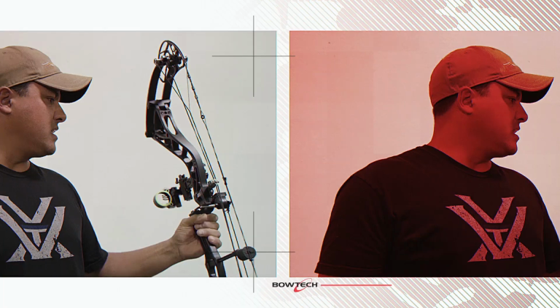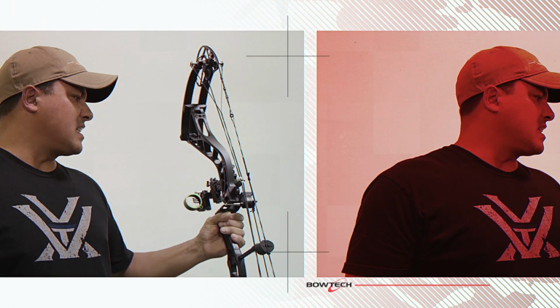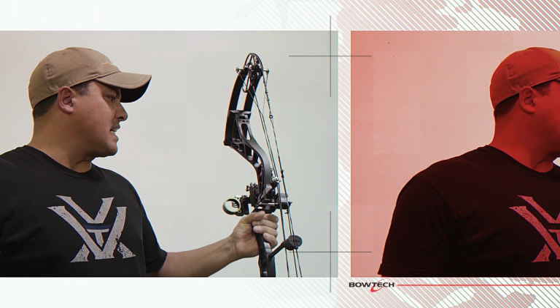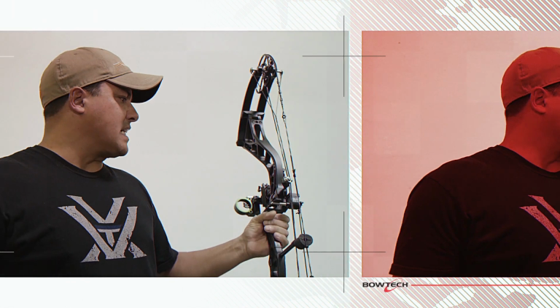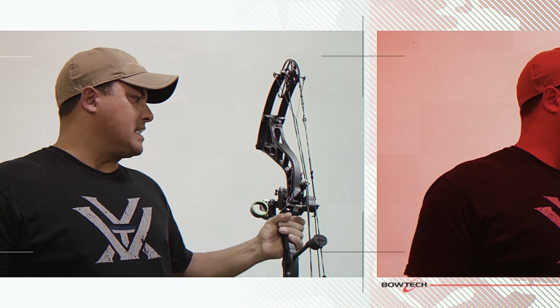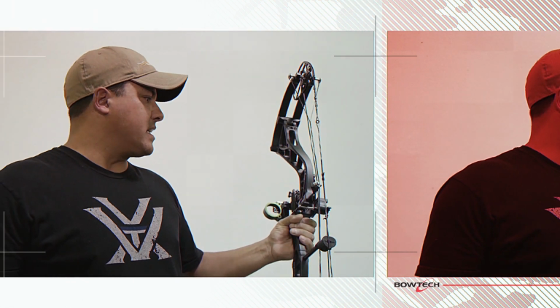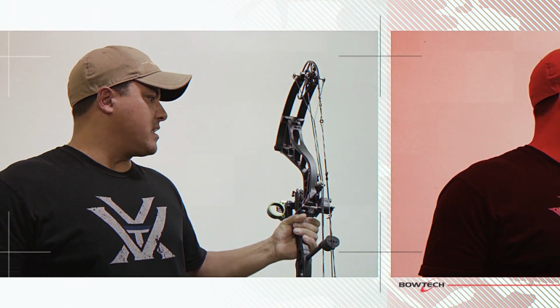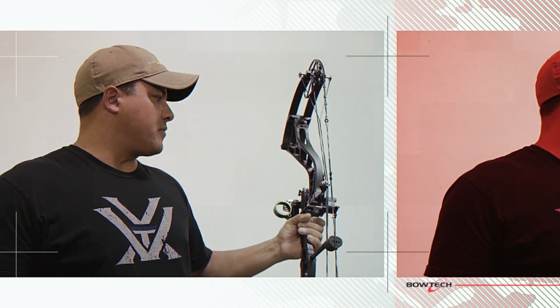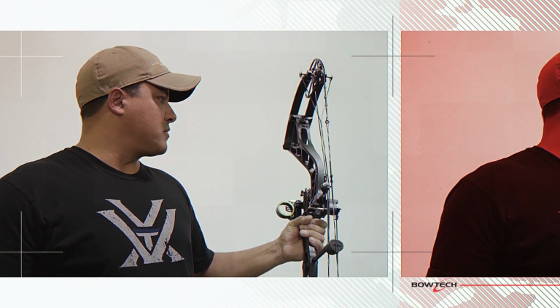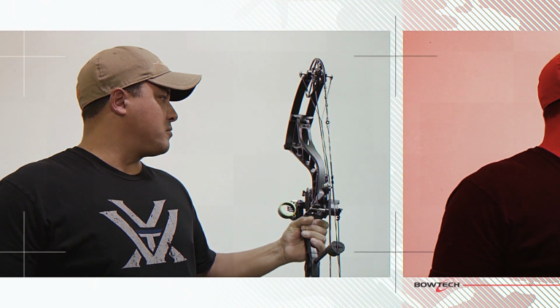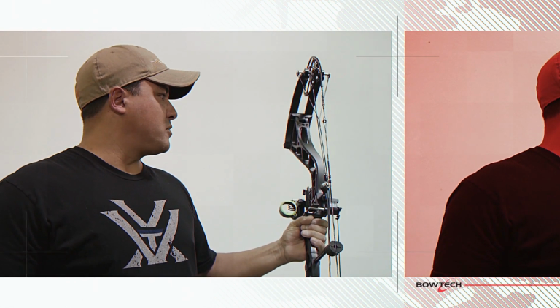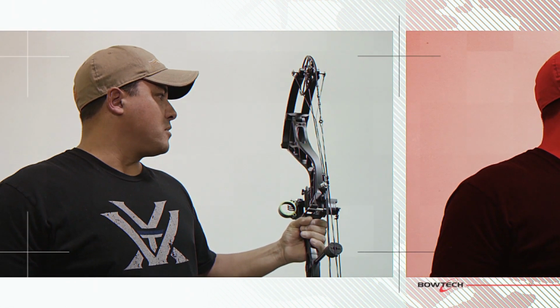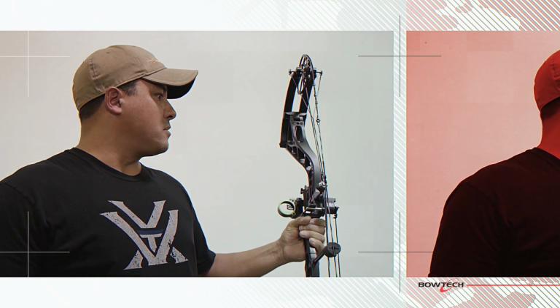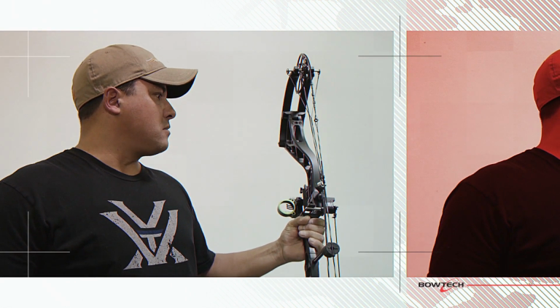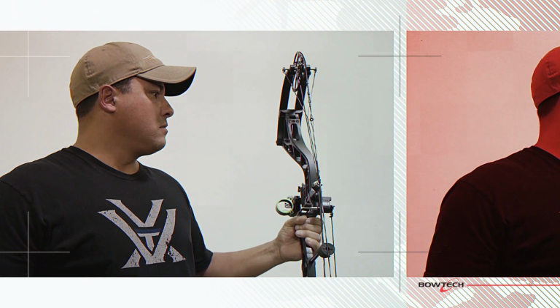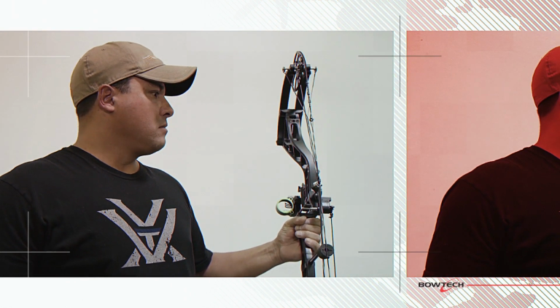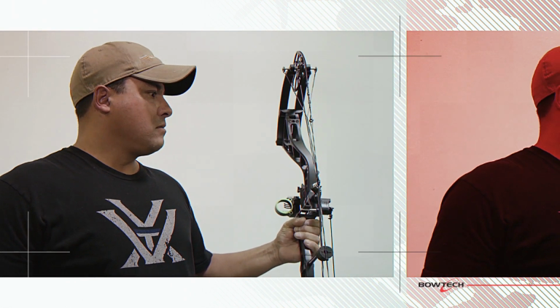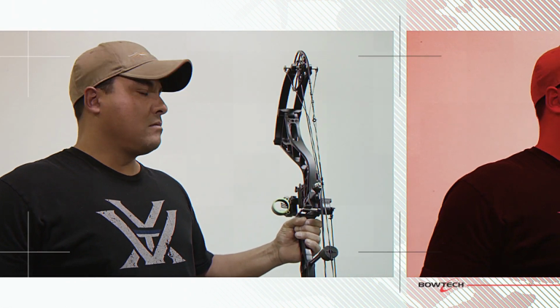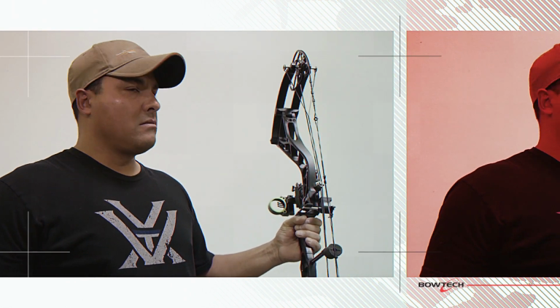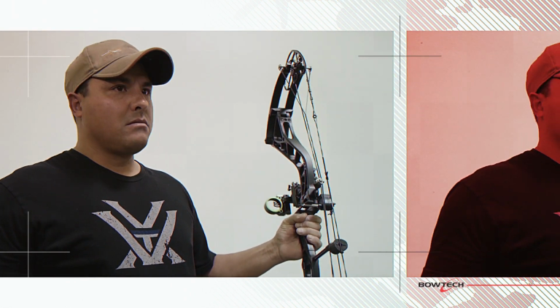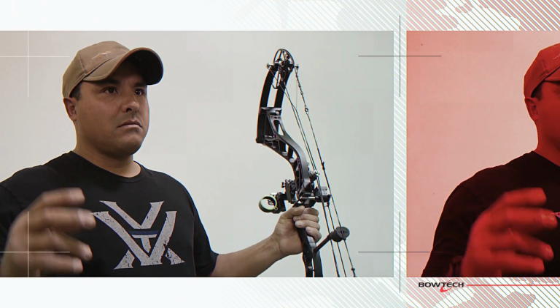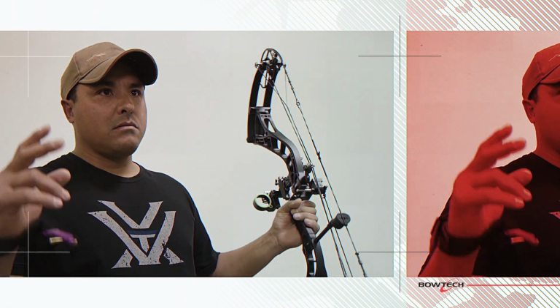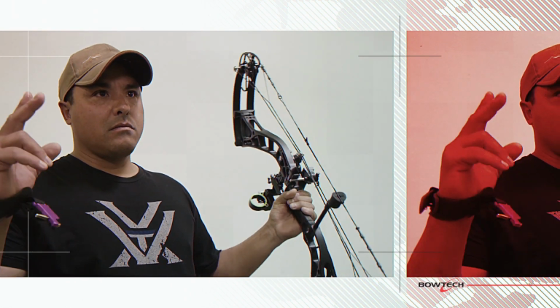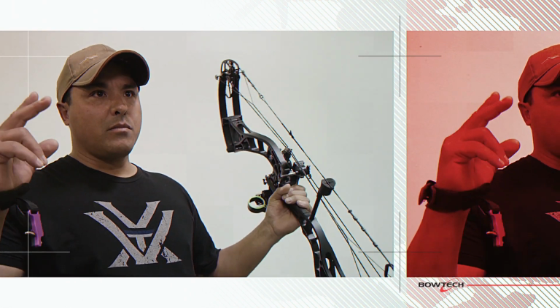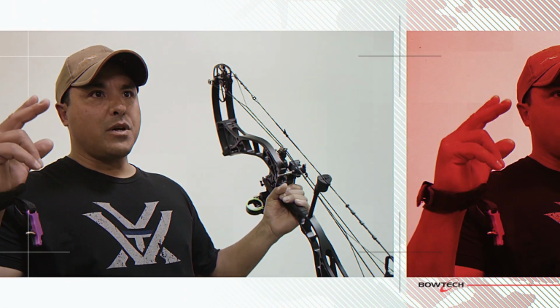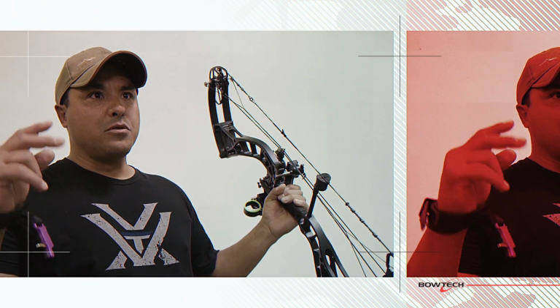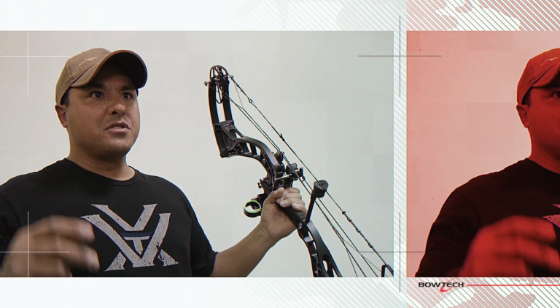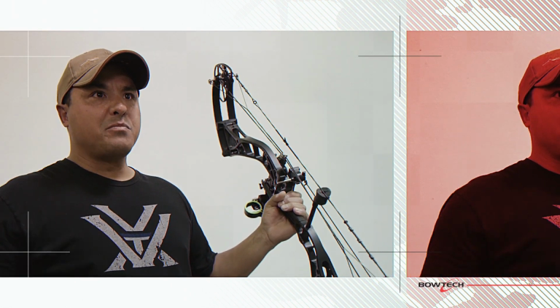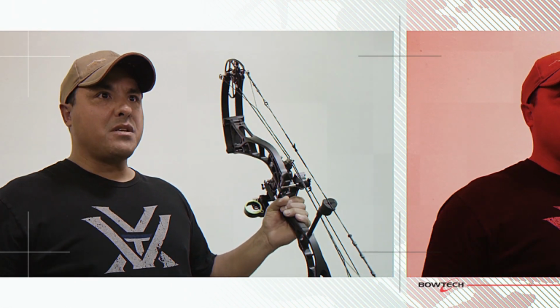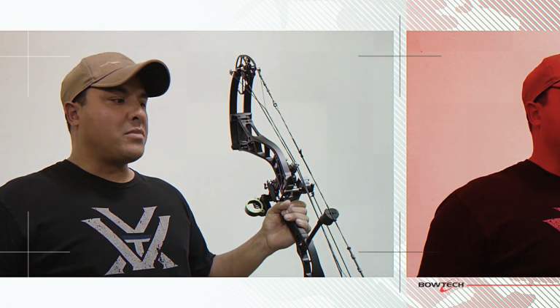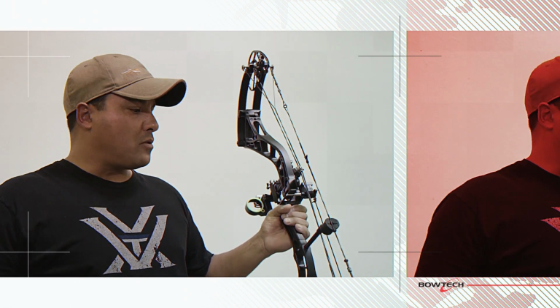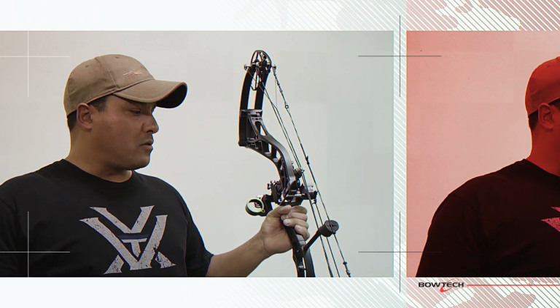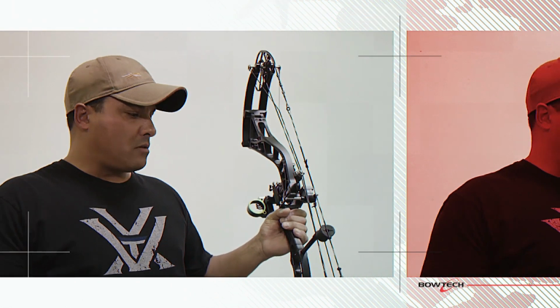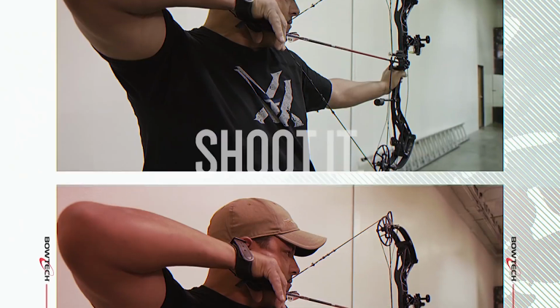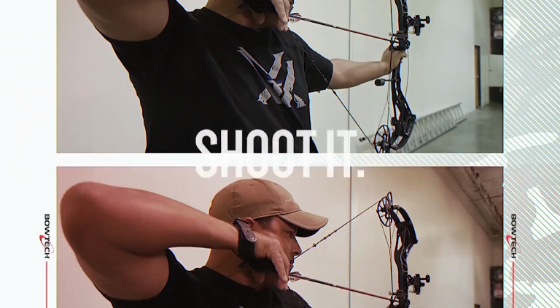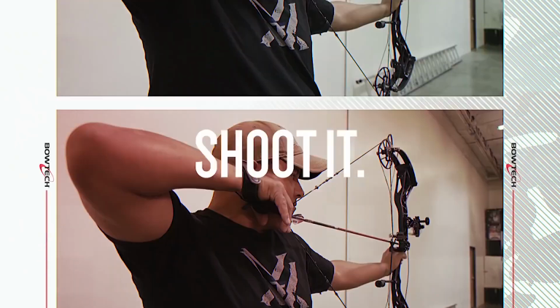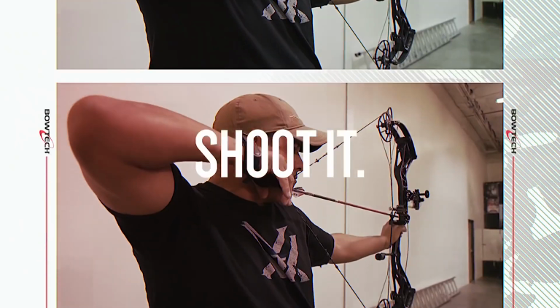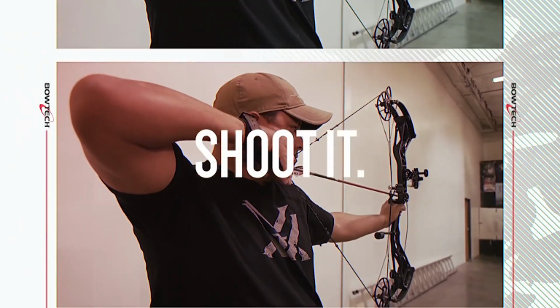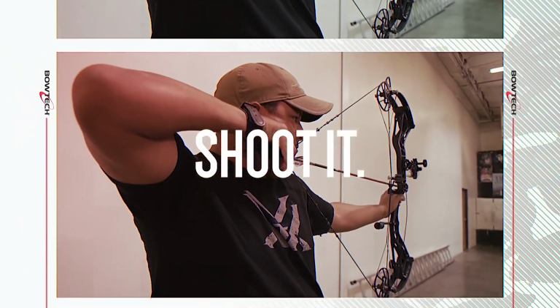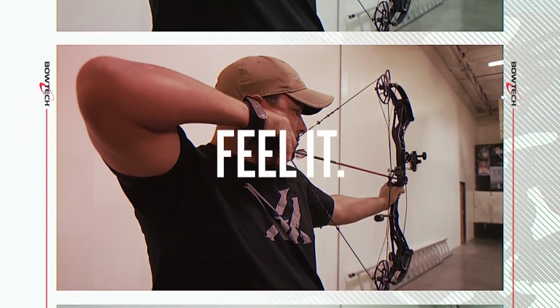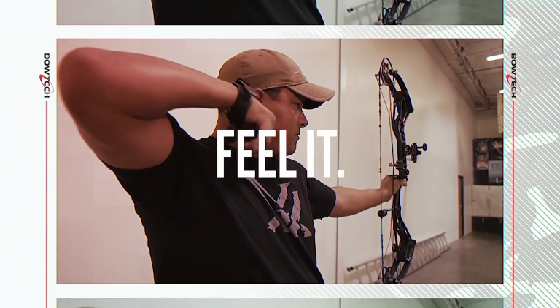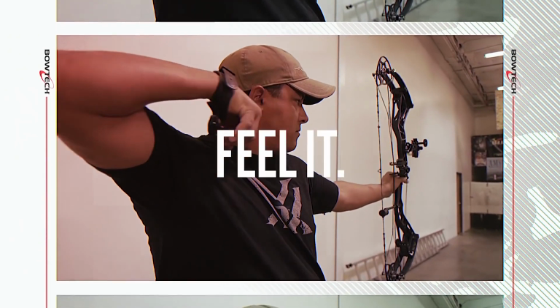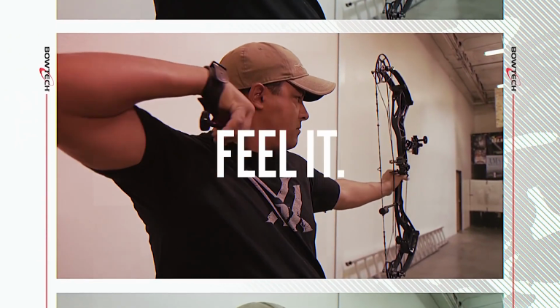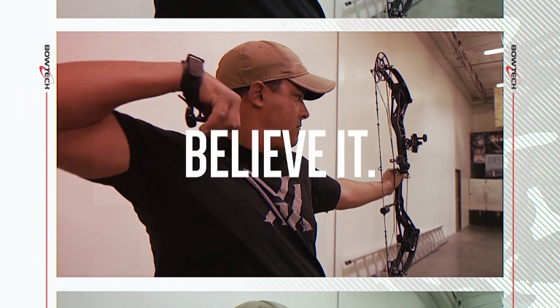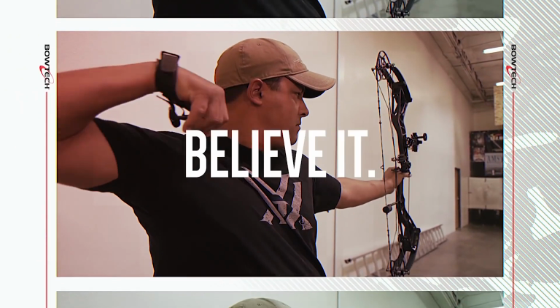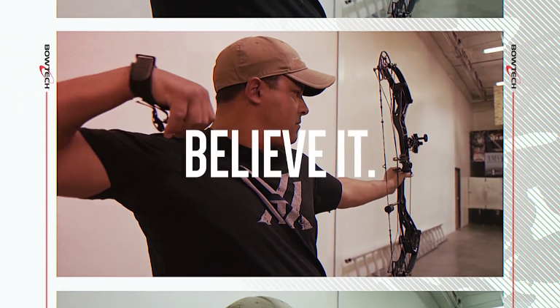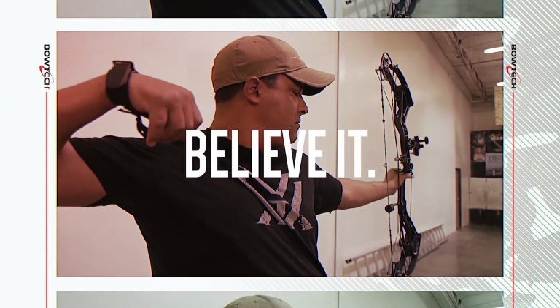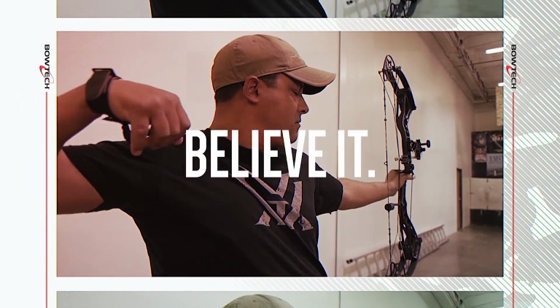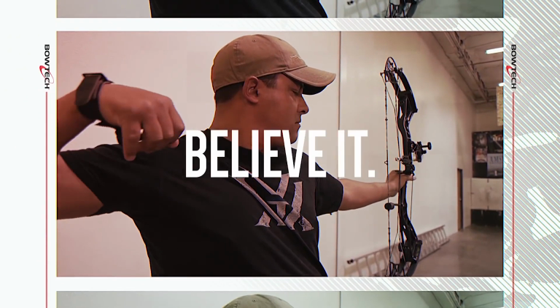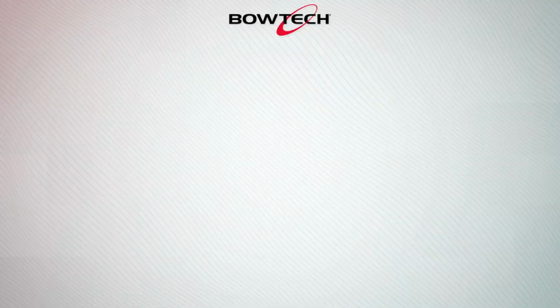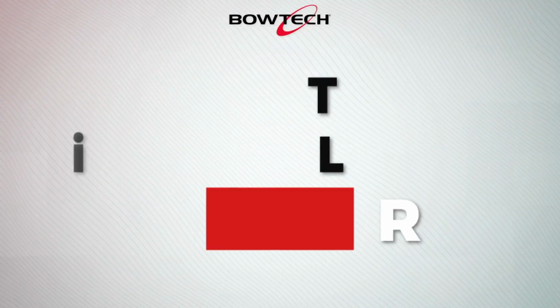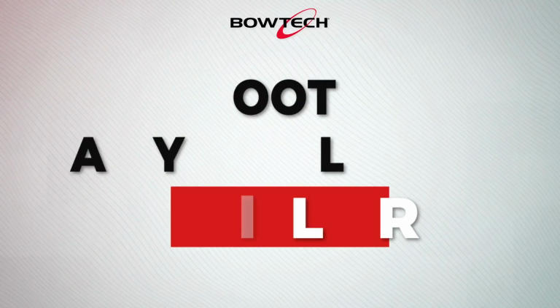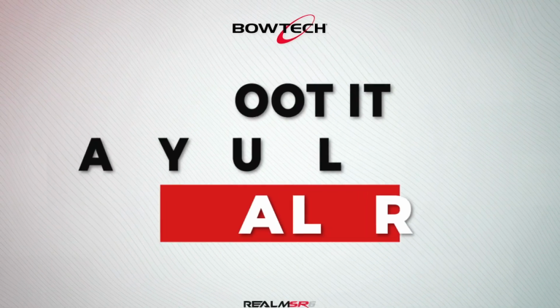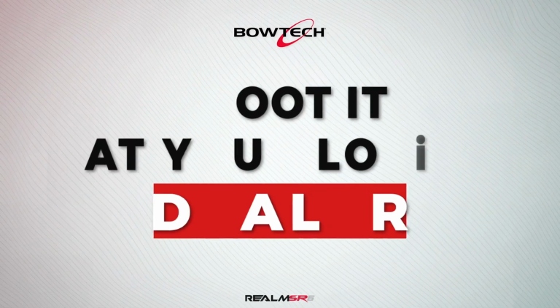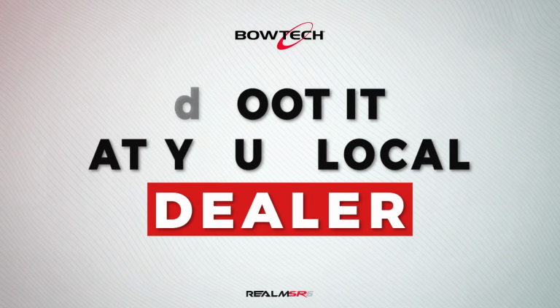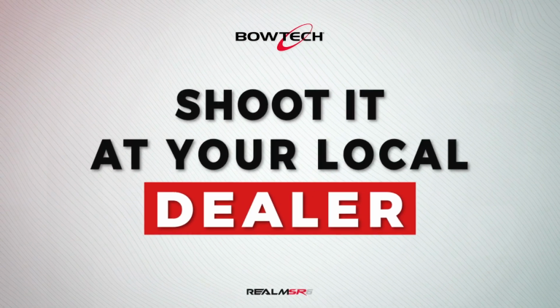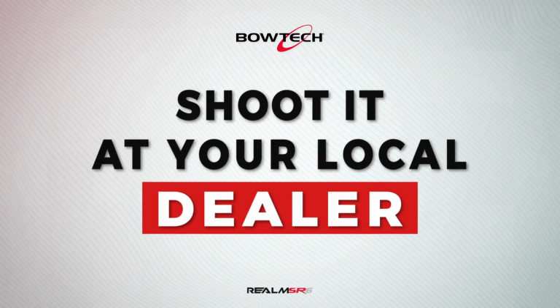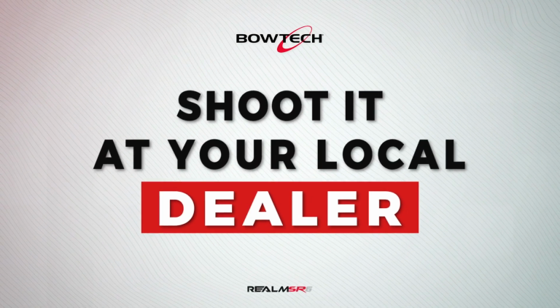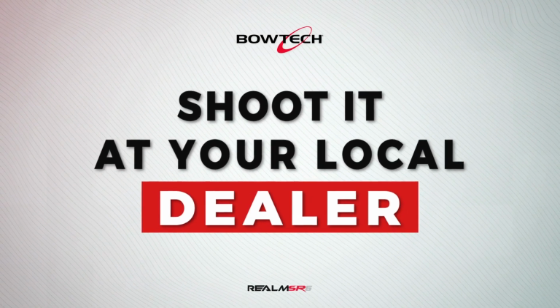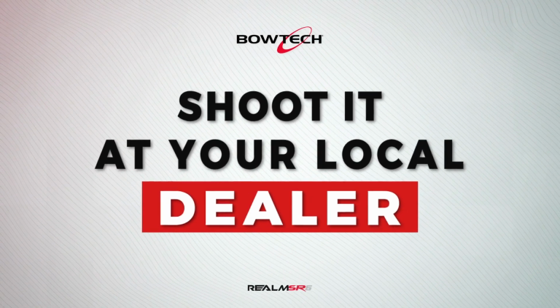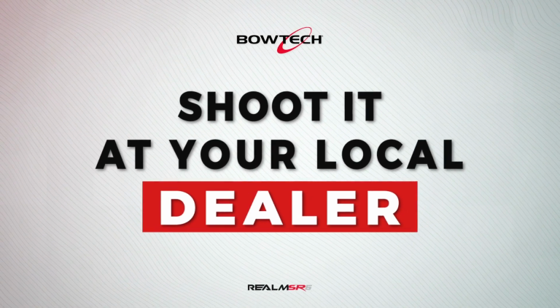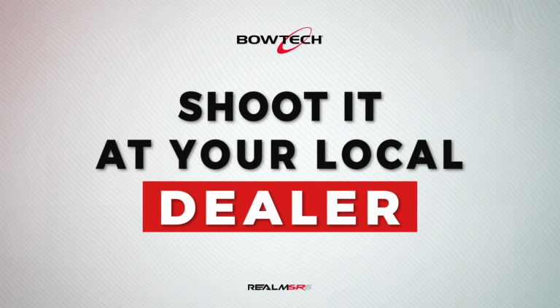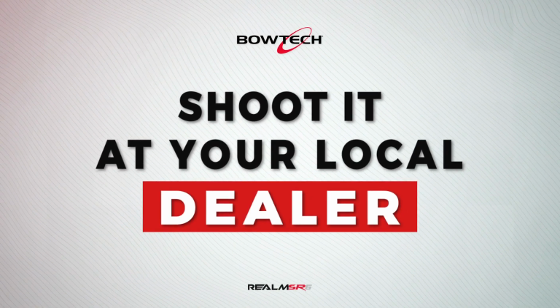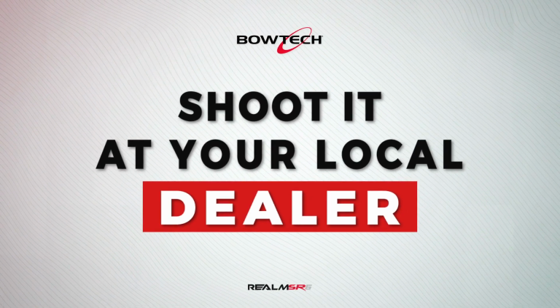It's a night and day difference between my old speed bow. Shoot it, feel it, believe it at your local Bowtech dealer.